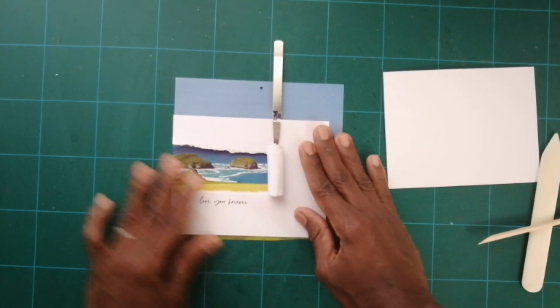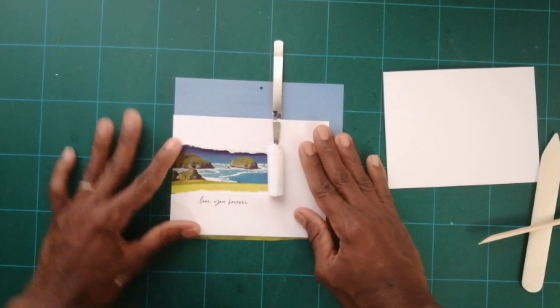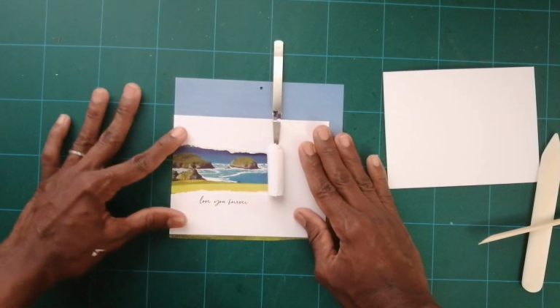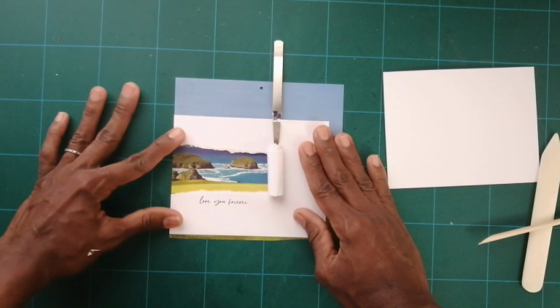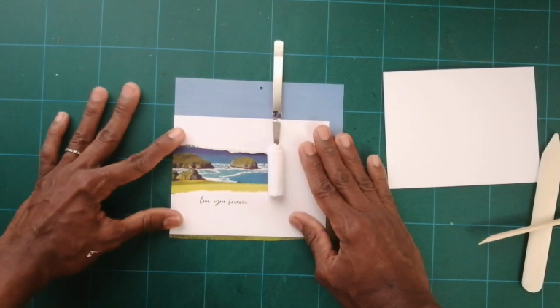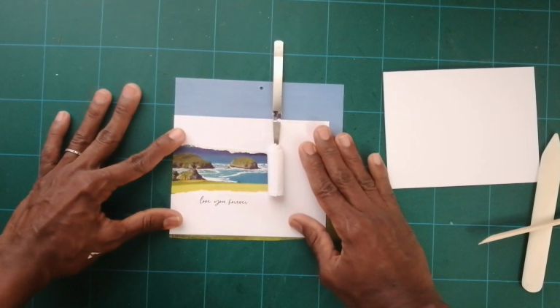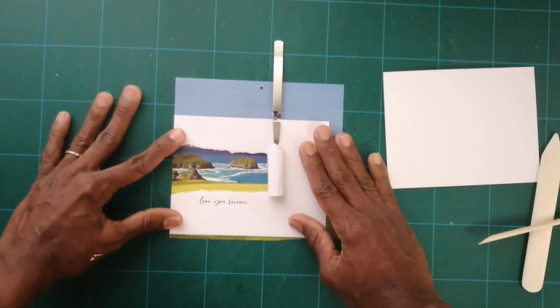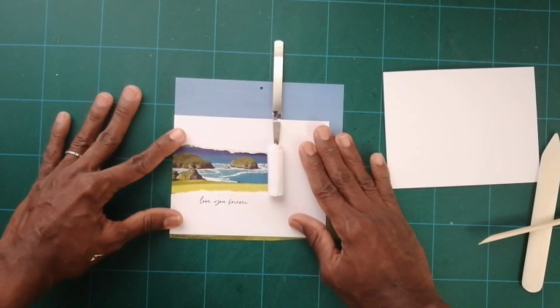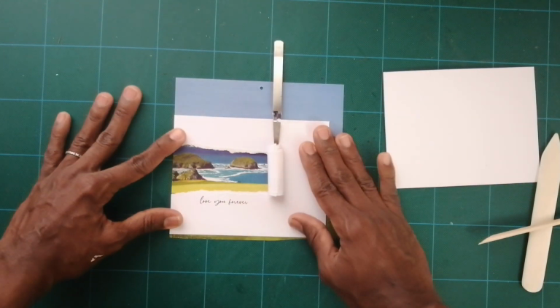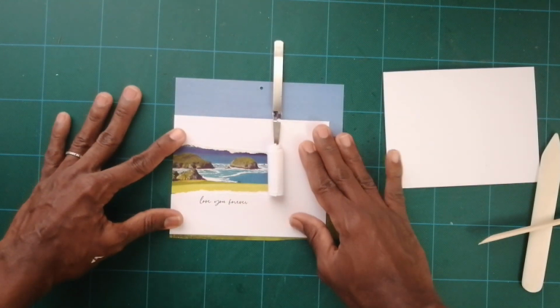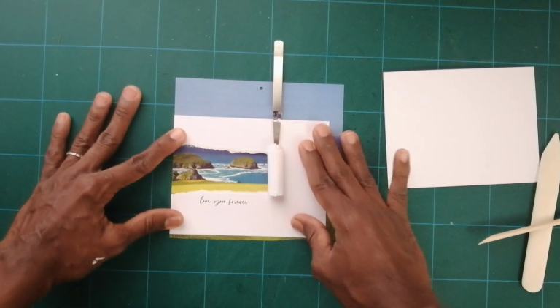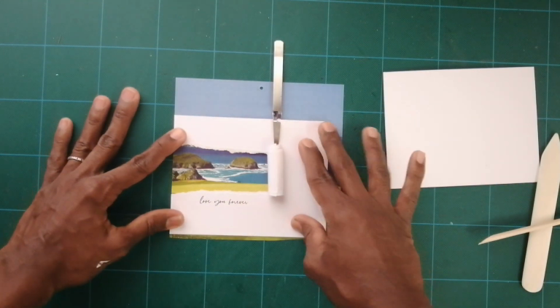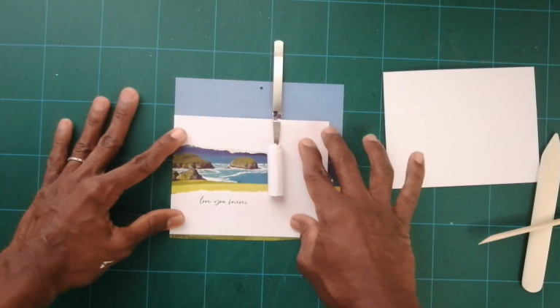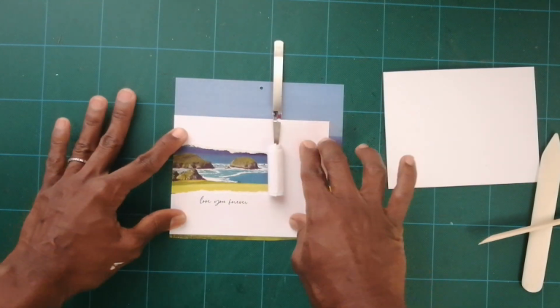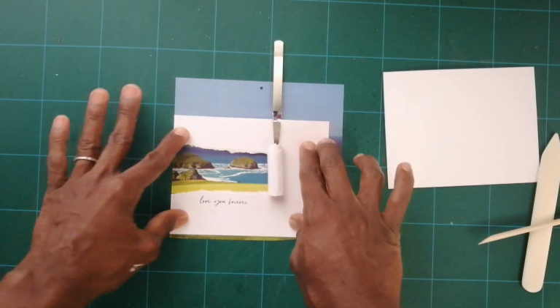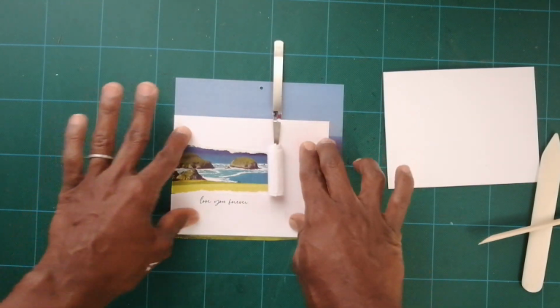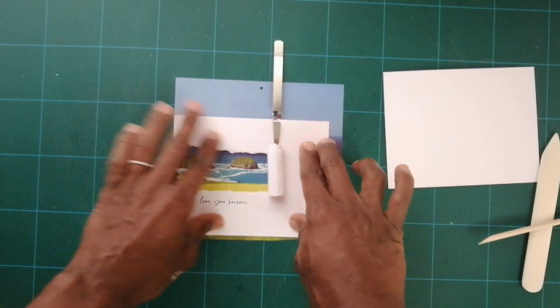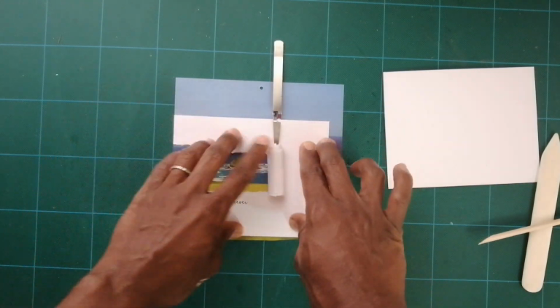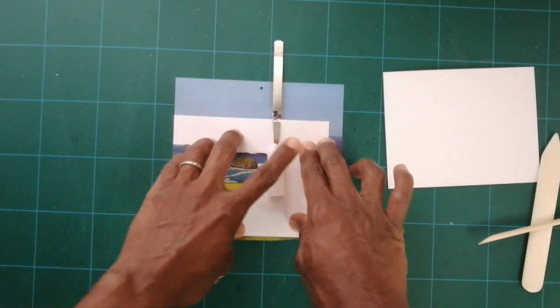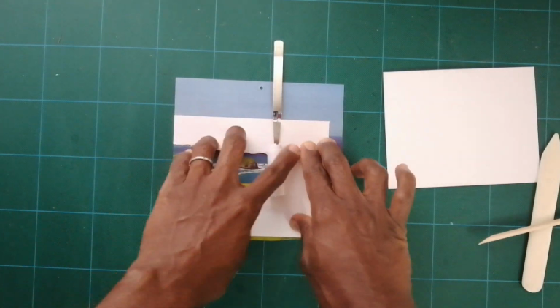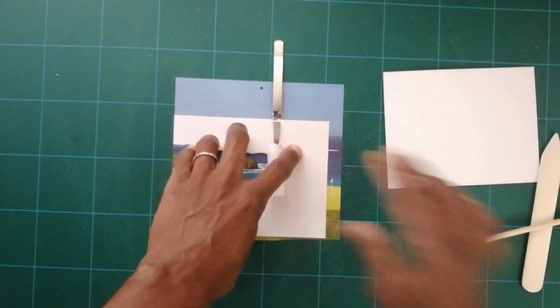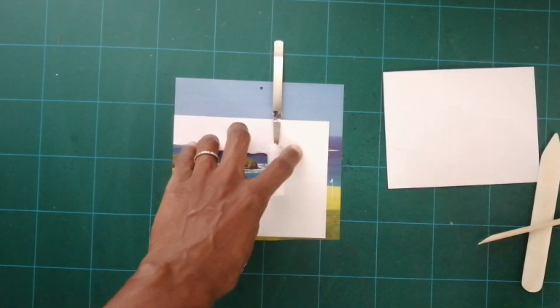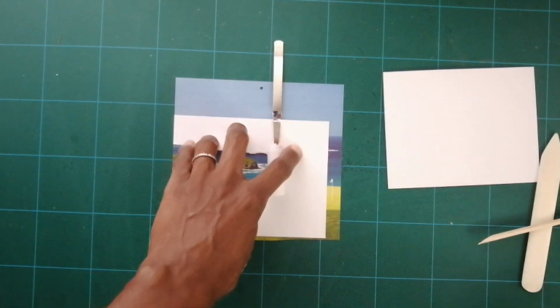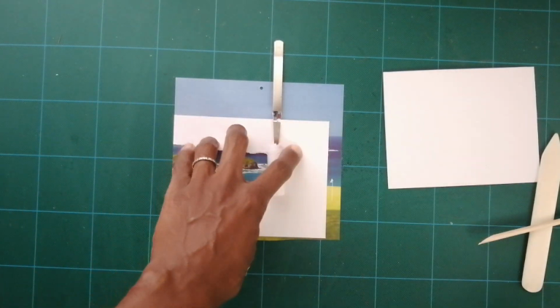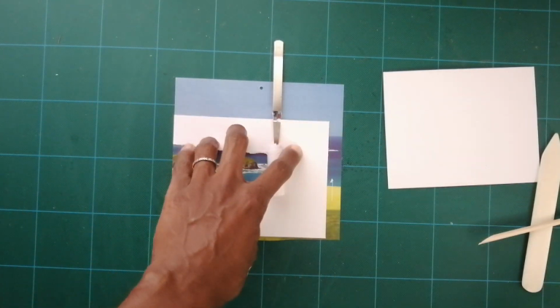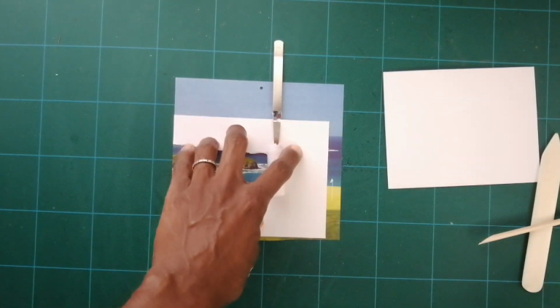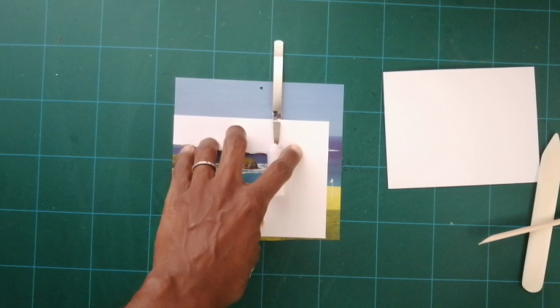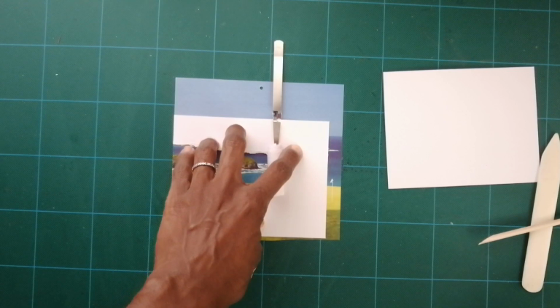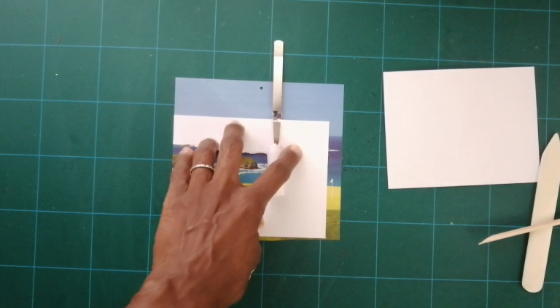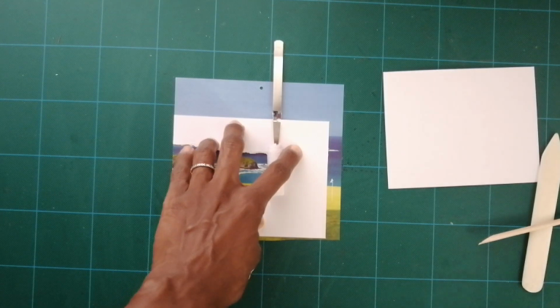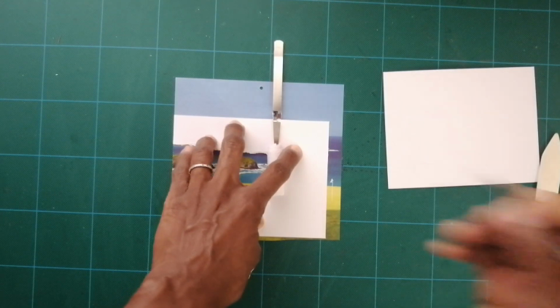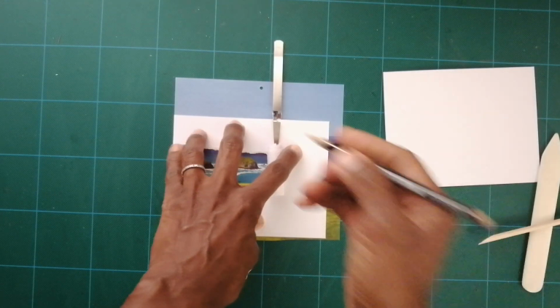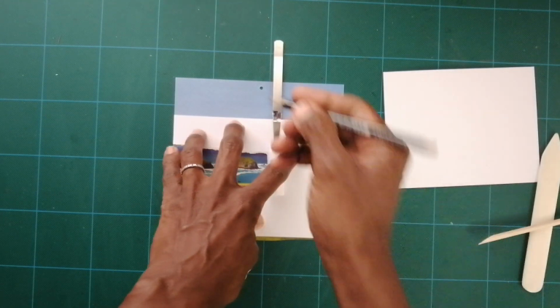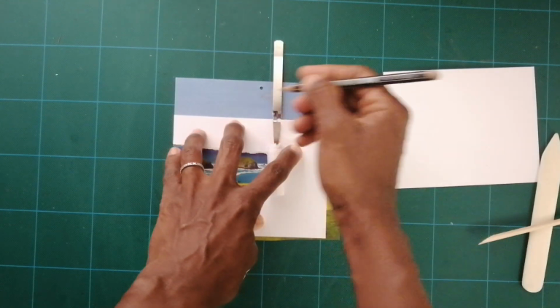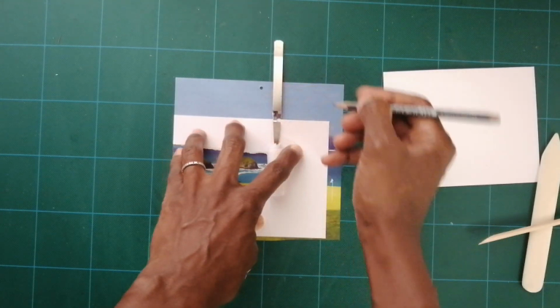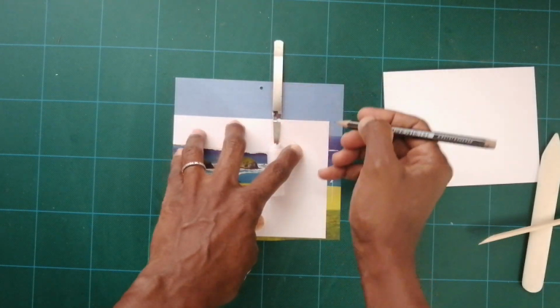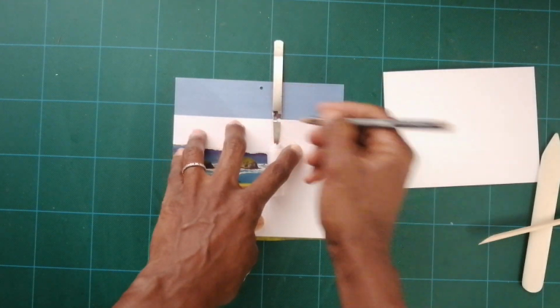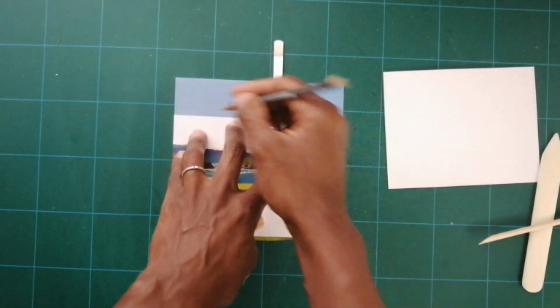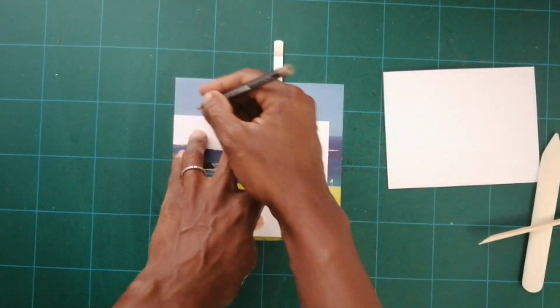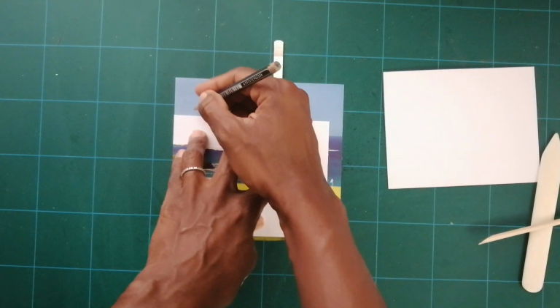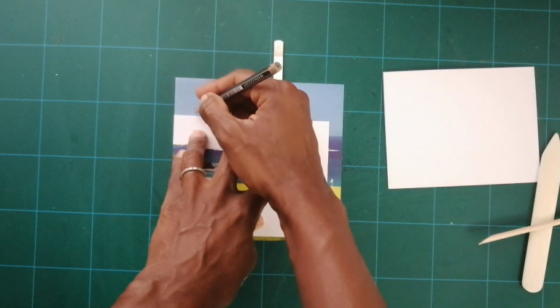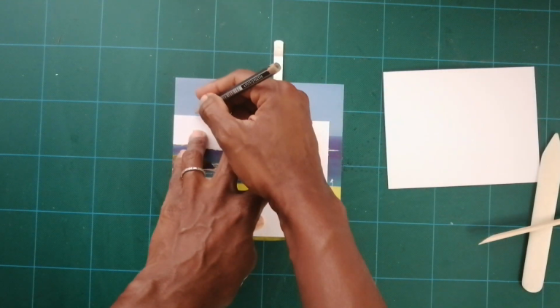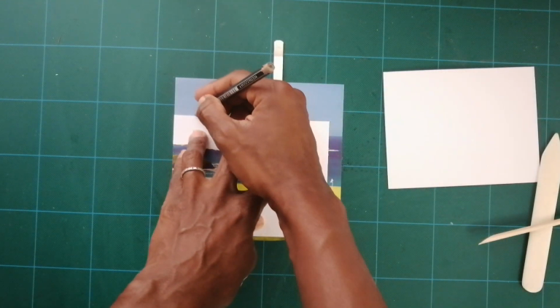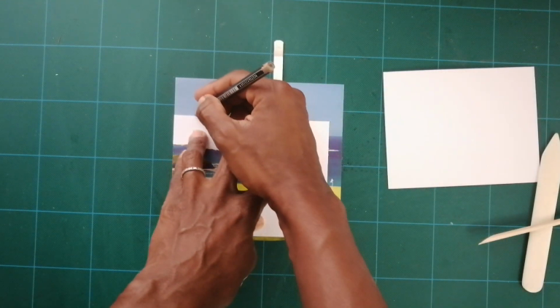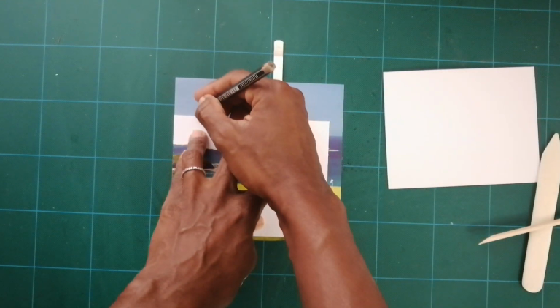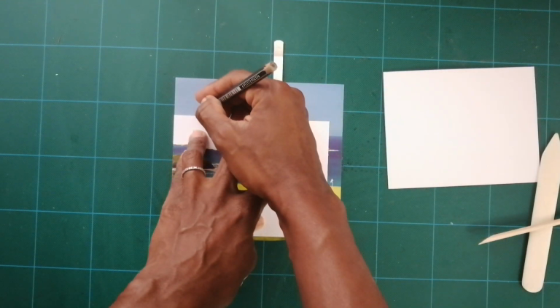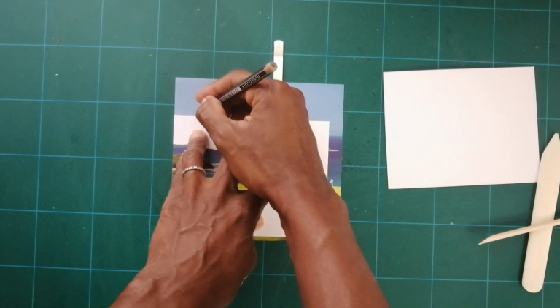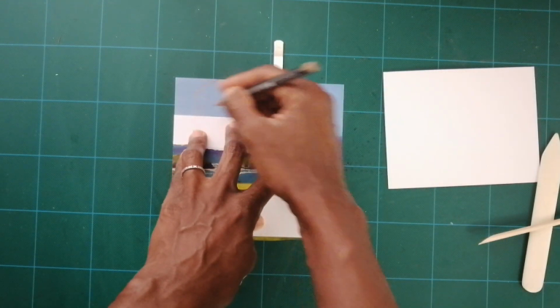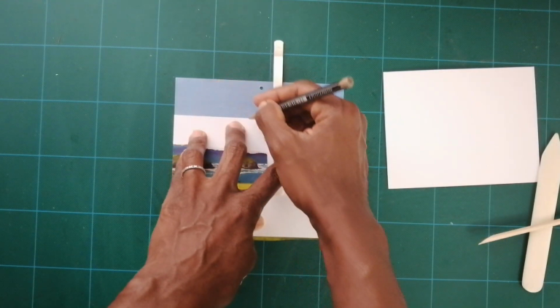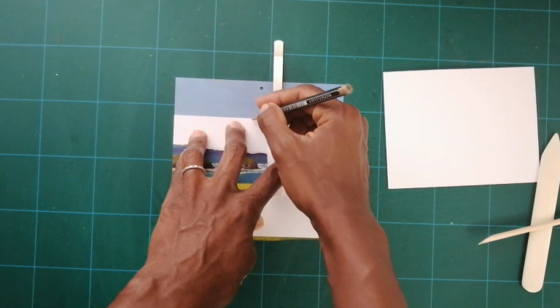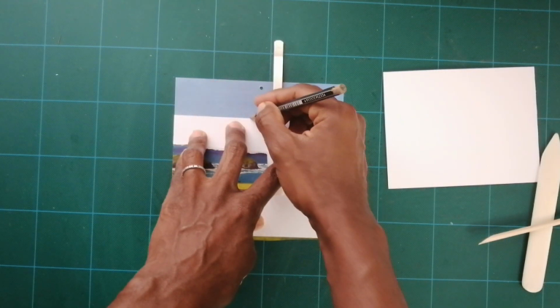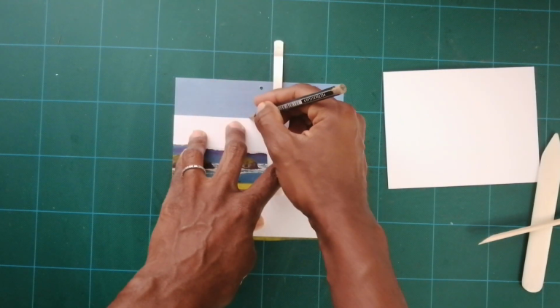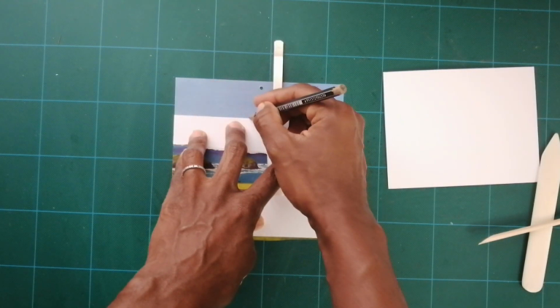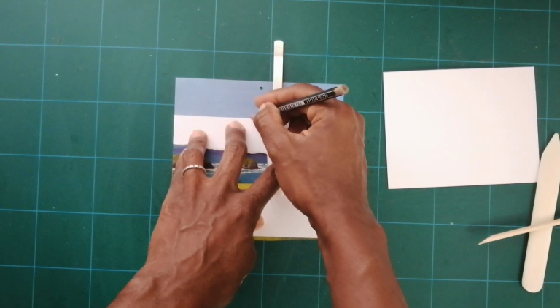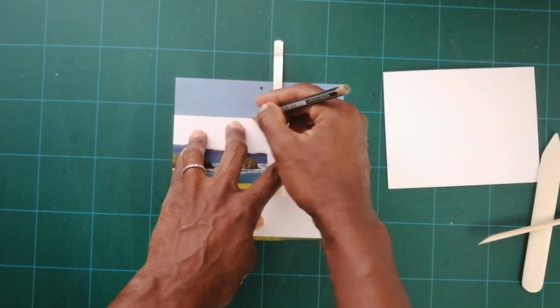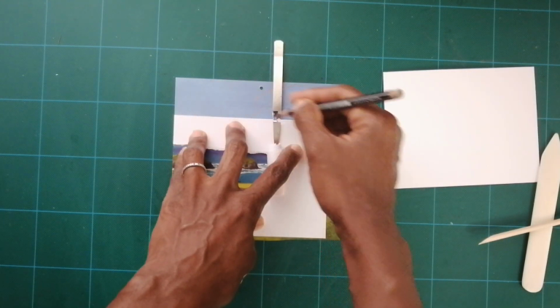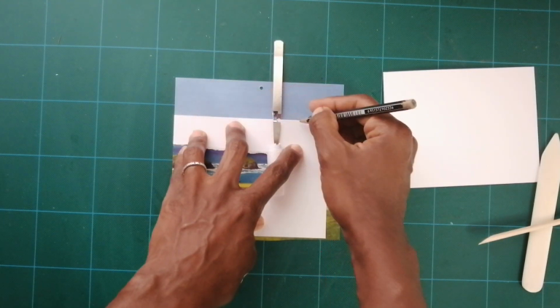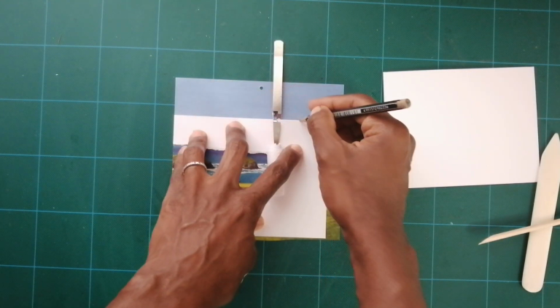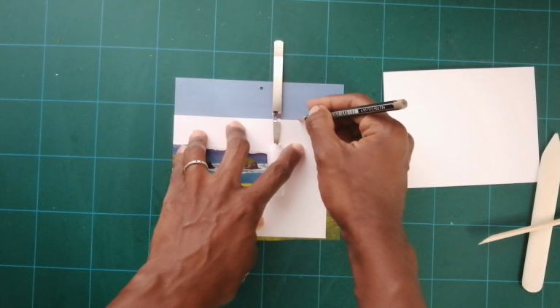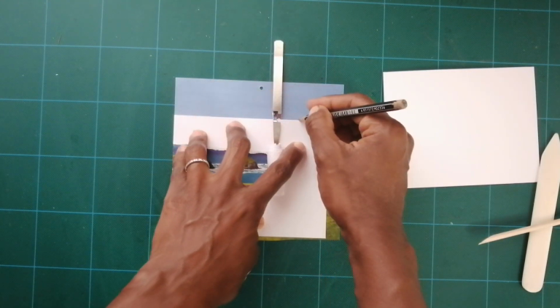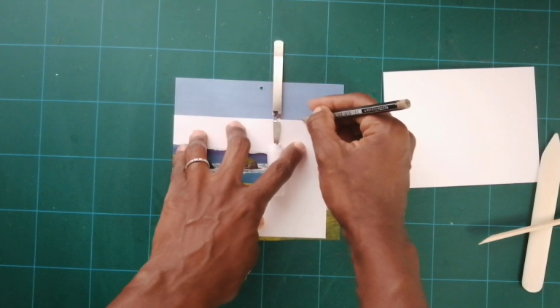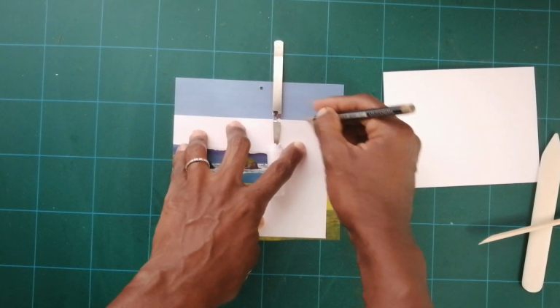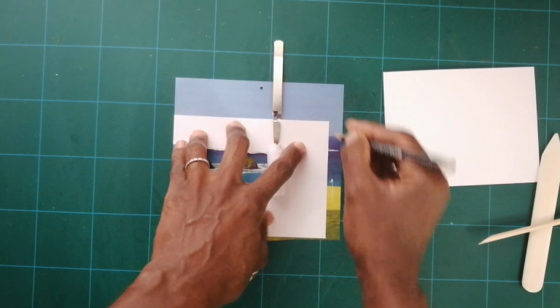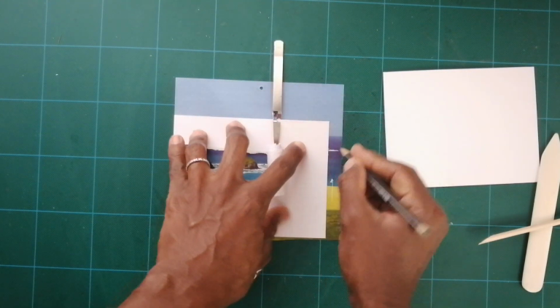I'm now going to find a place where I like it — oh, I love how this looks right there! I'm gonna take my pencil and make a couple of marks where I want to cut it out.